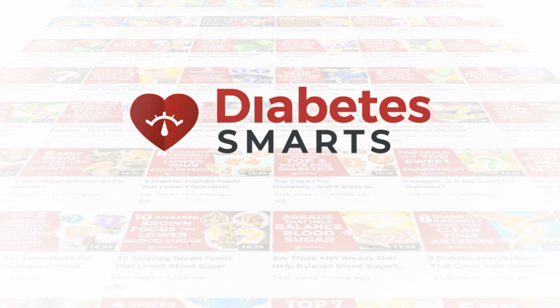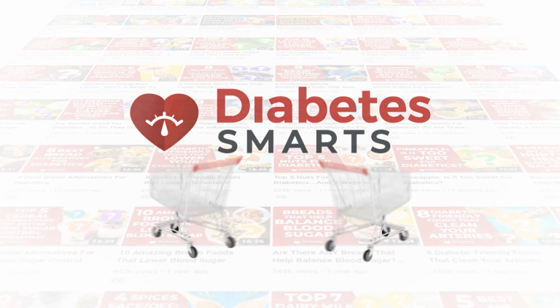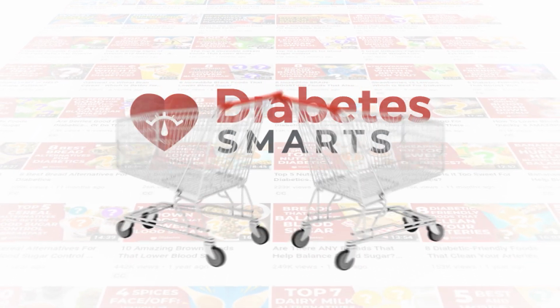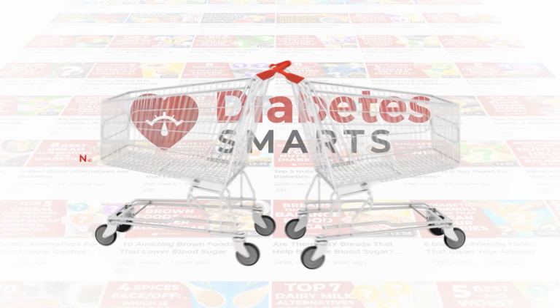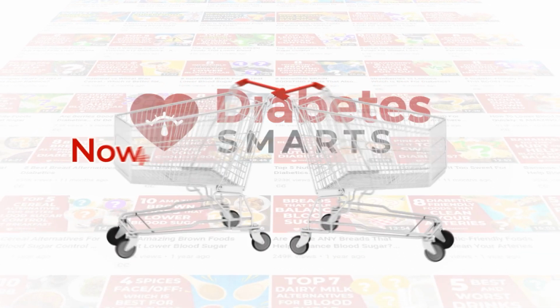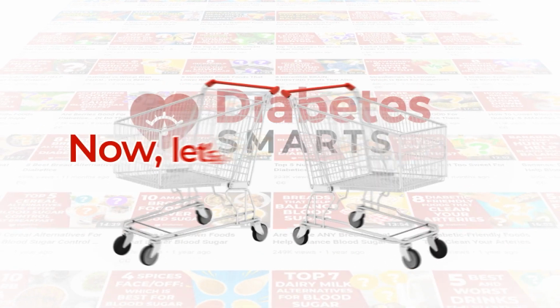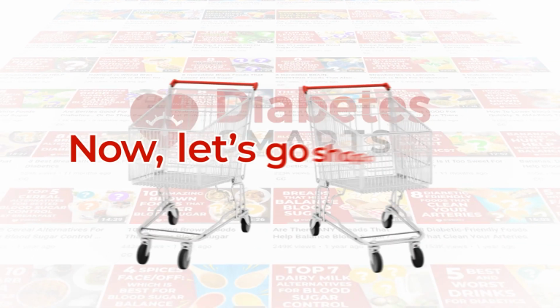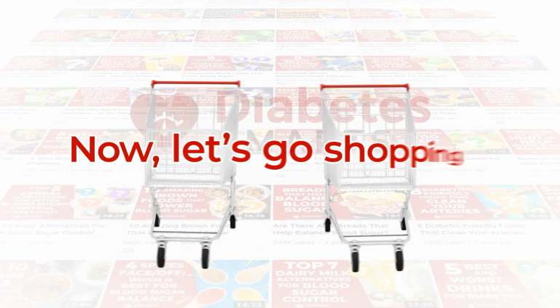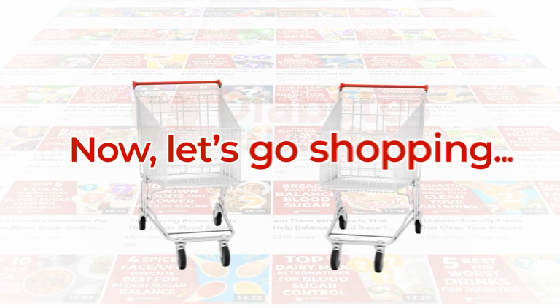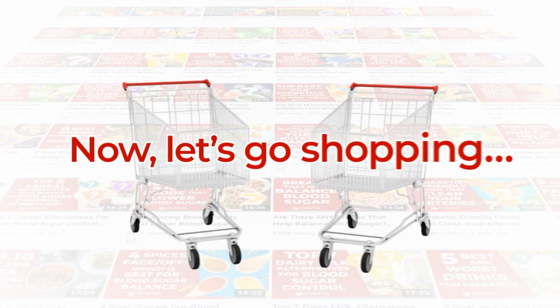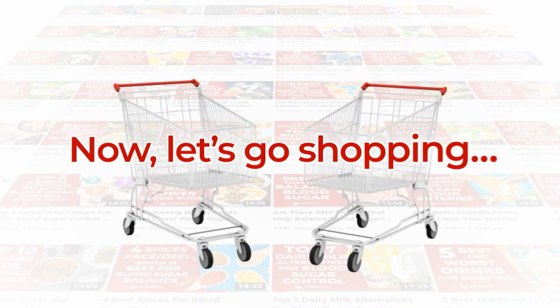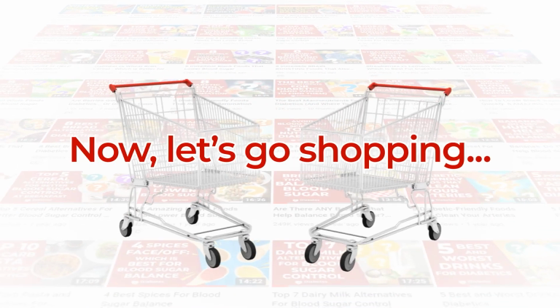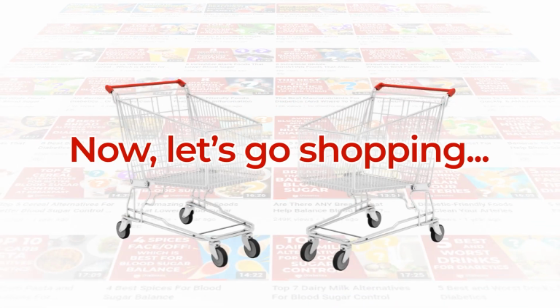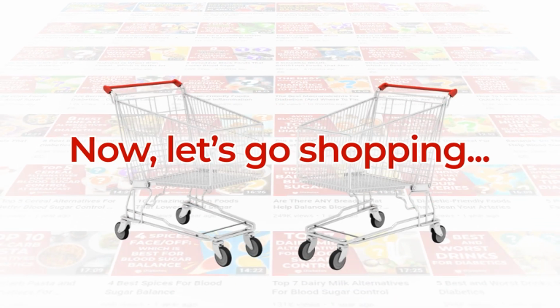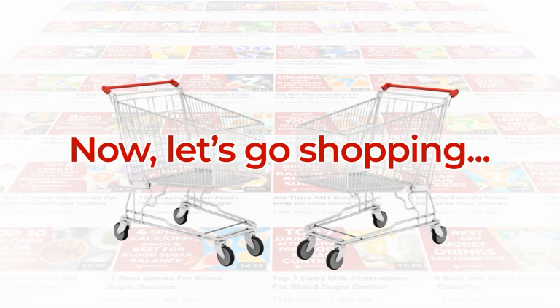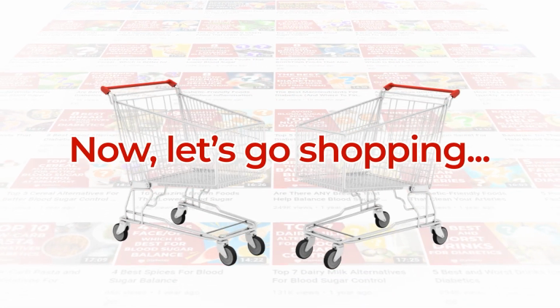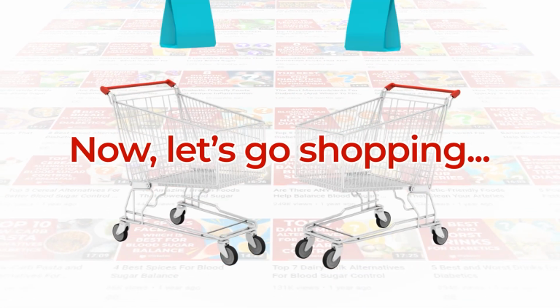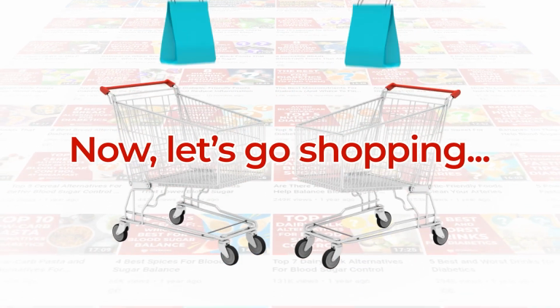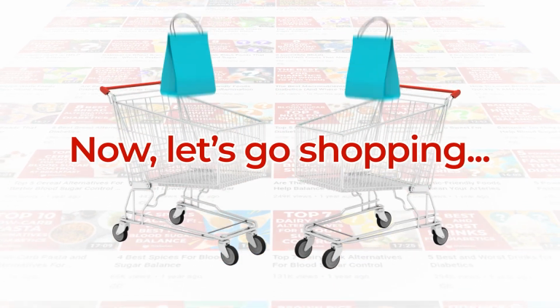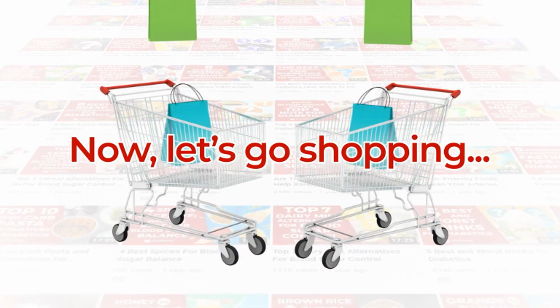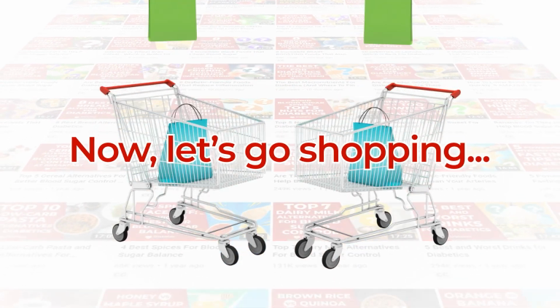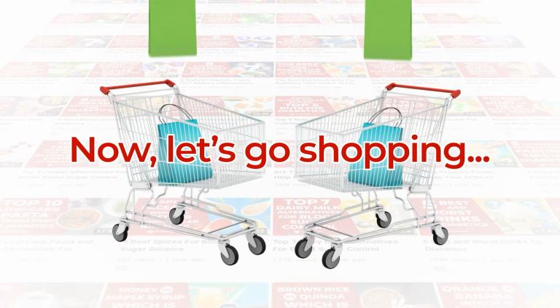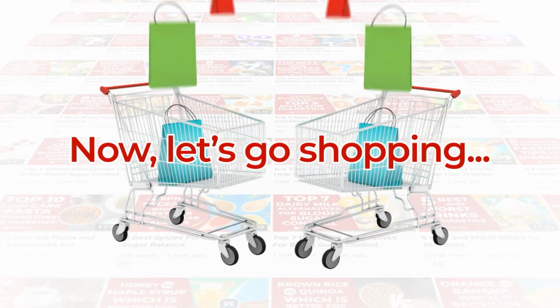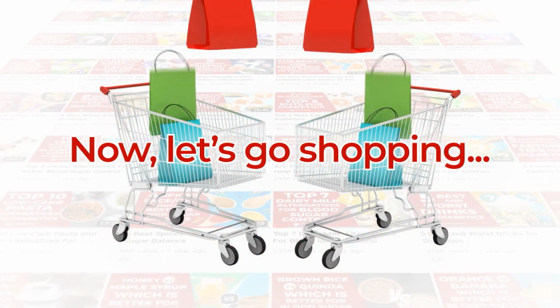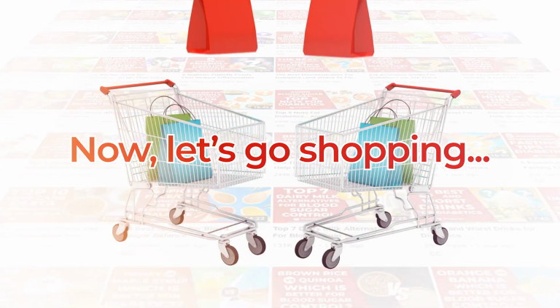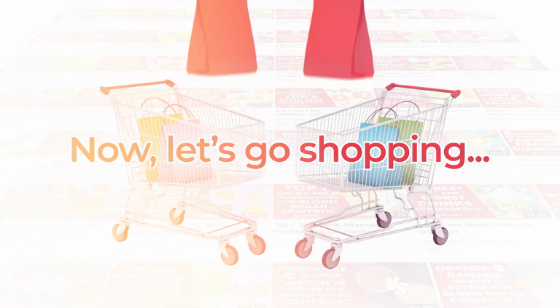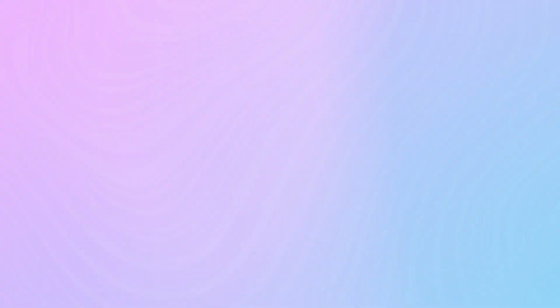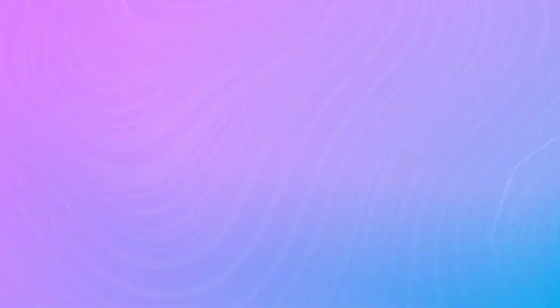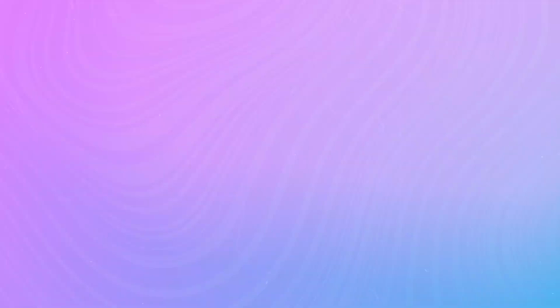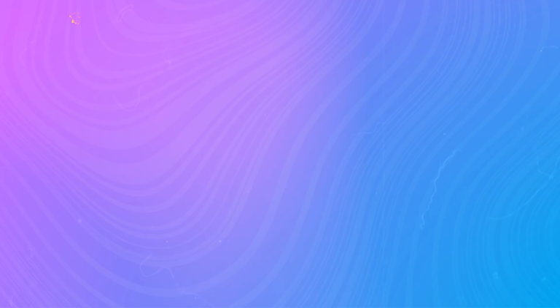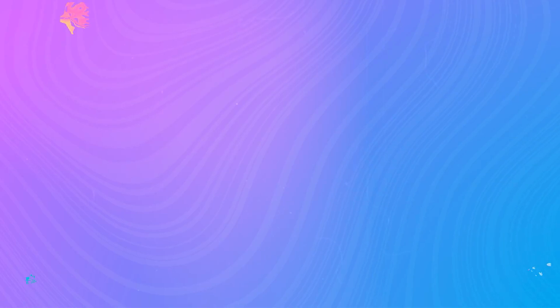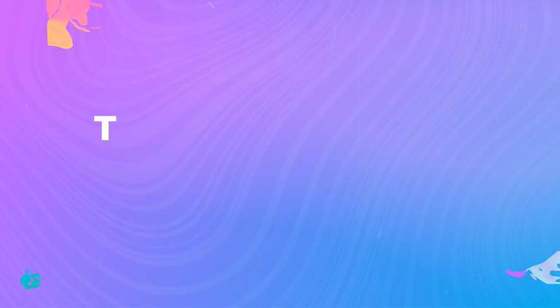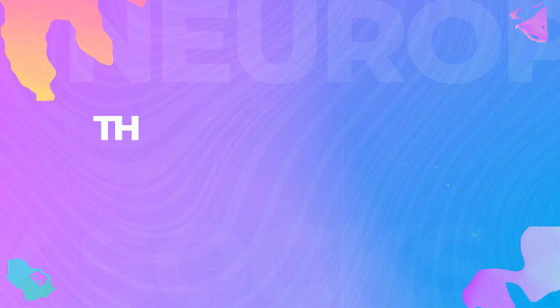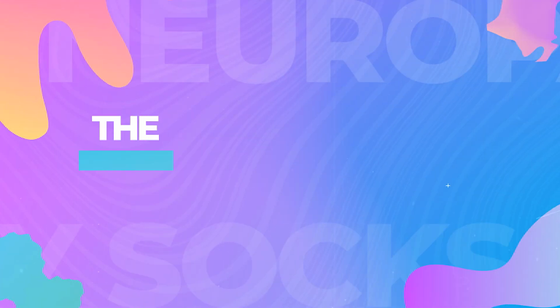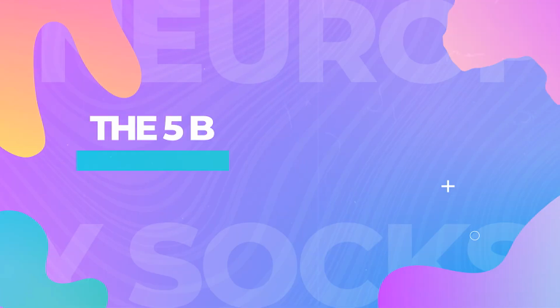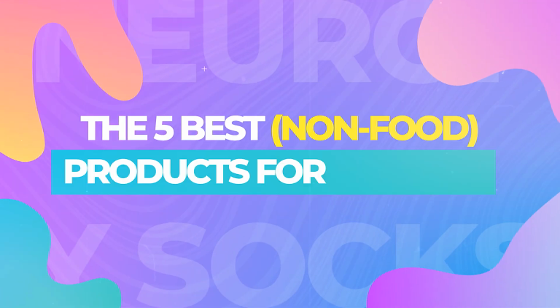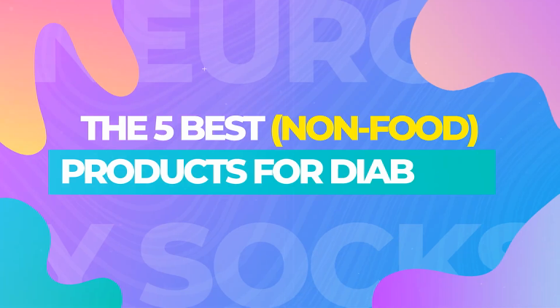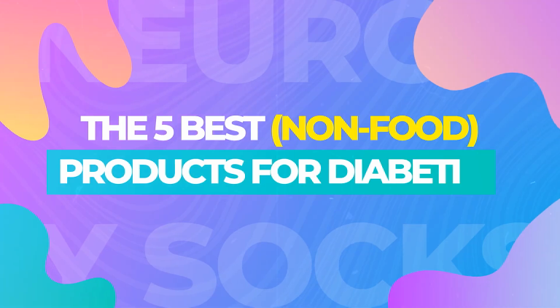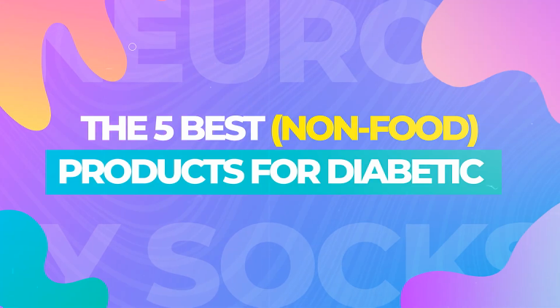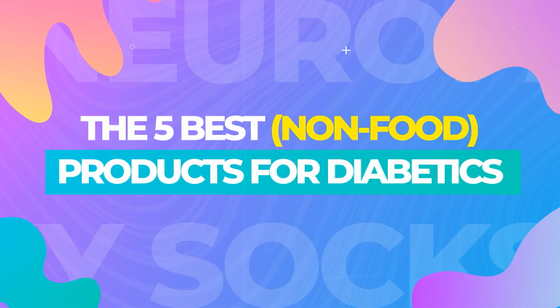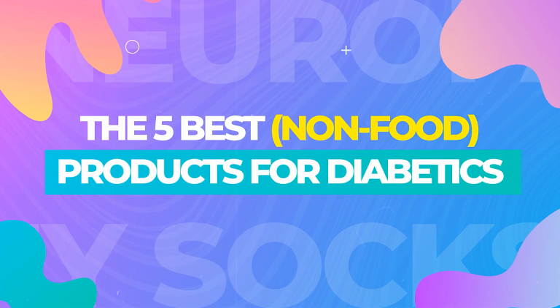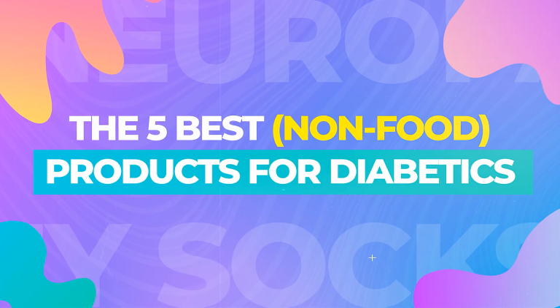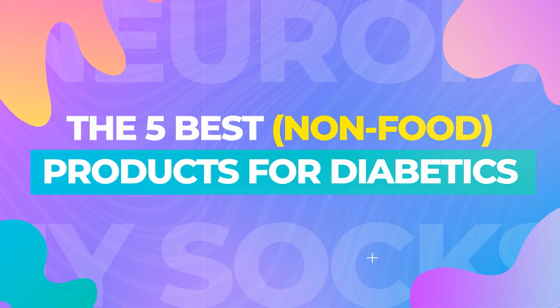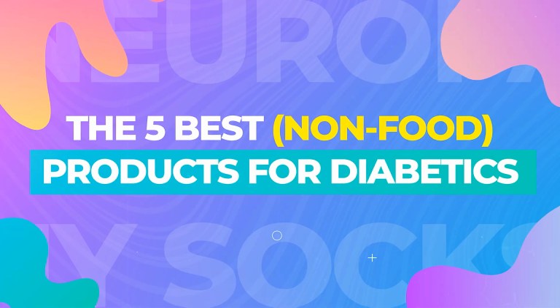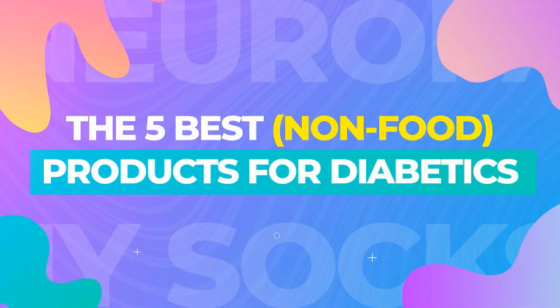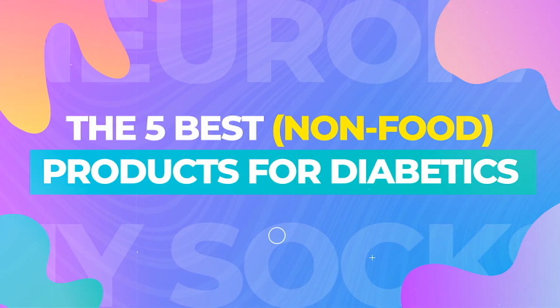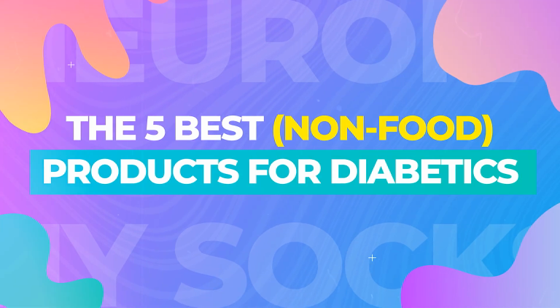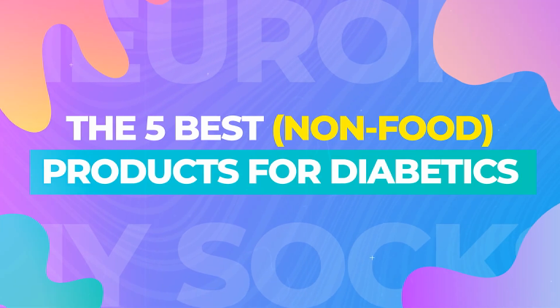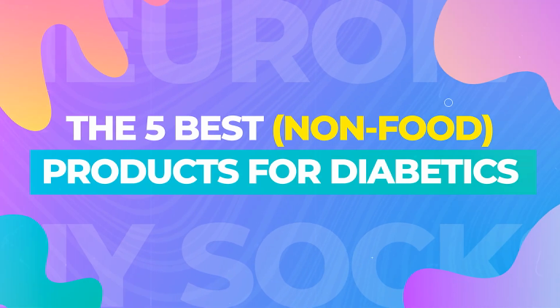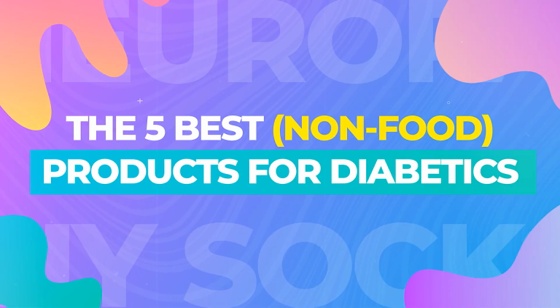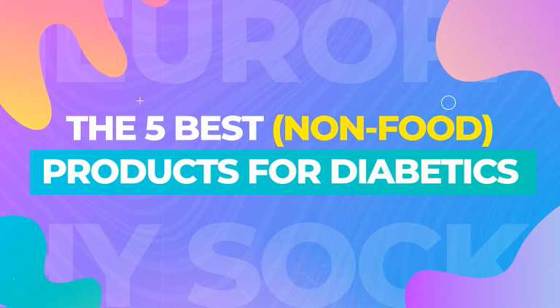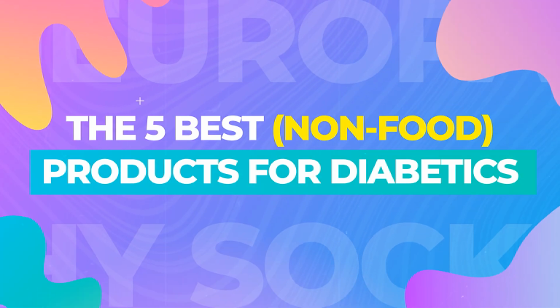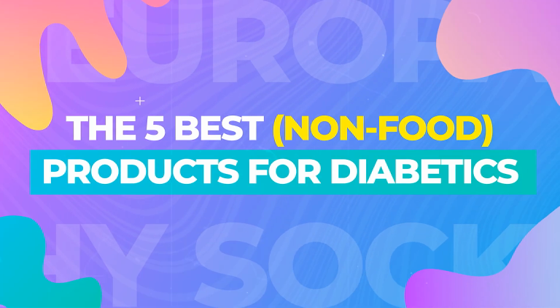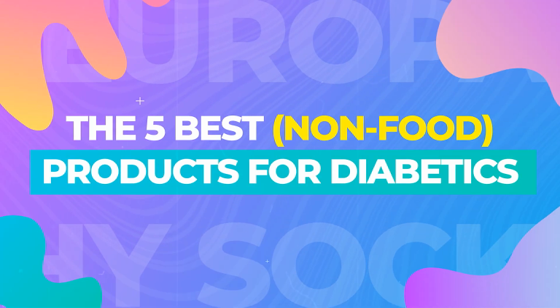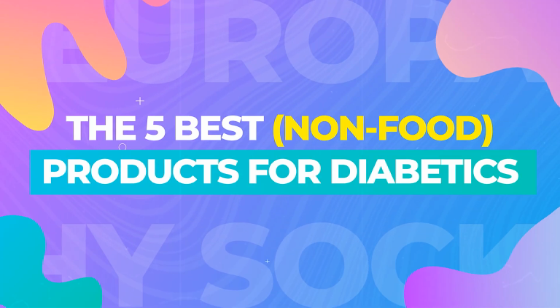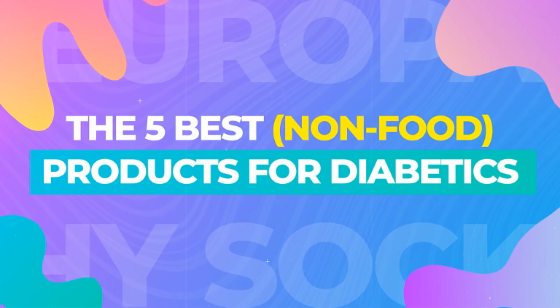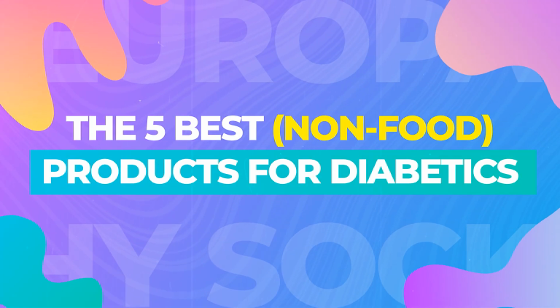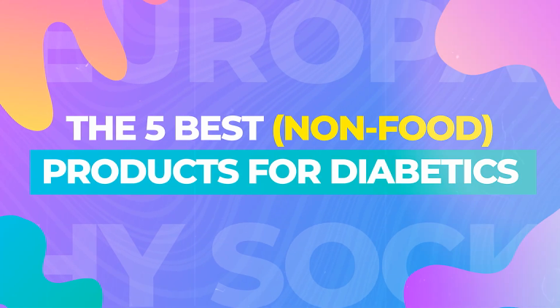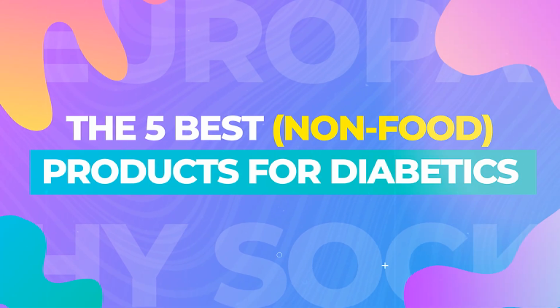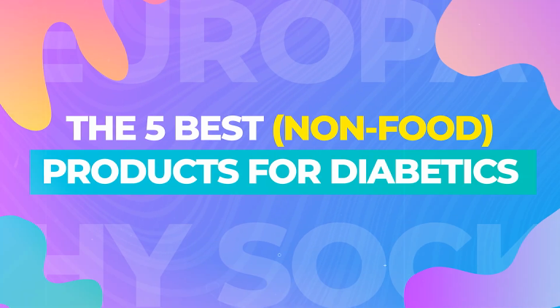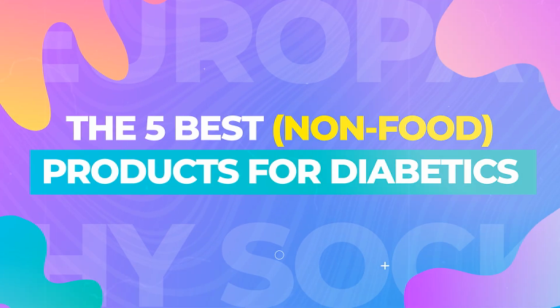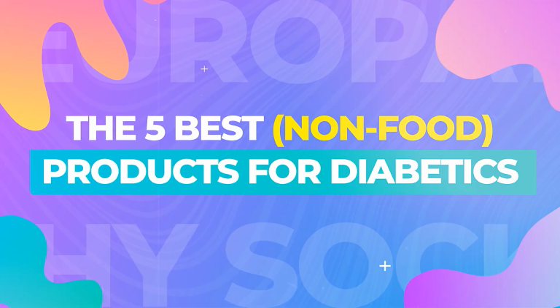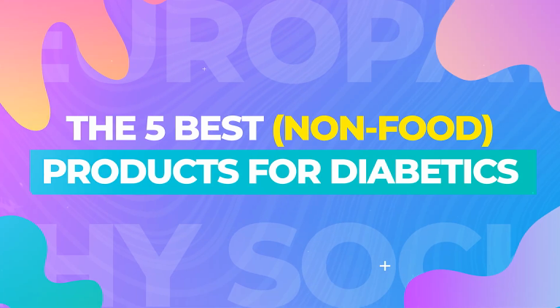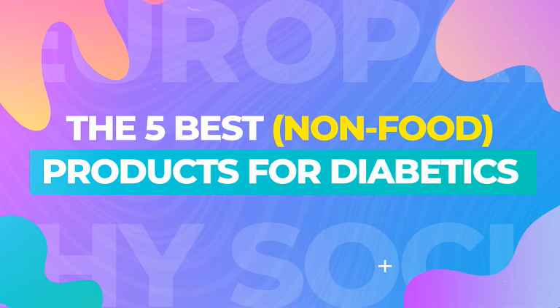Now, let's go shopping for the 5 Best Non-Food Products For Diabetics.